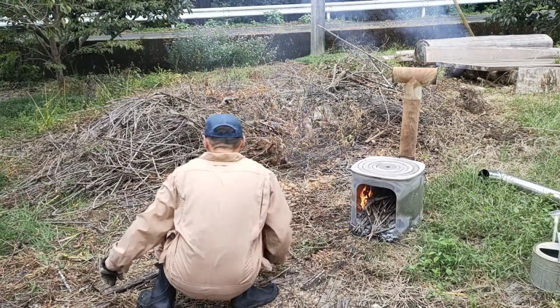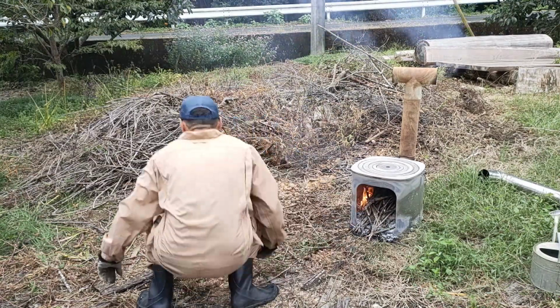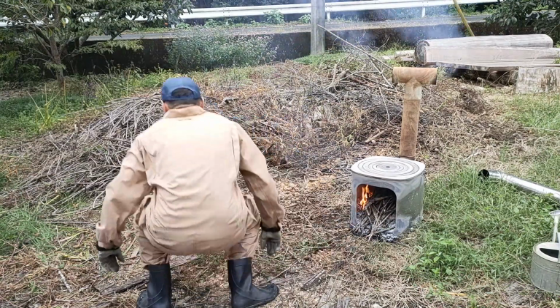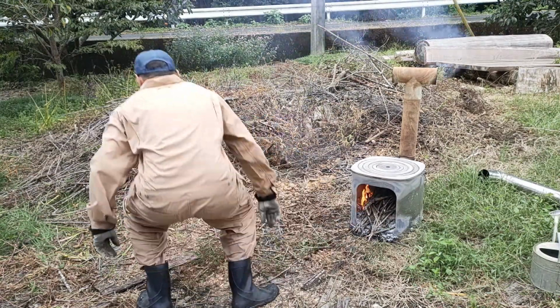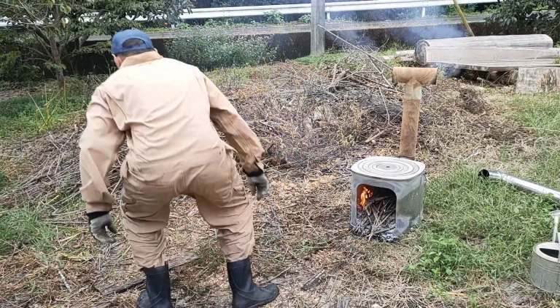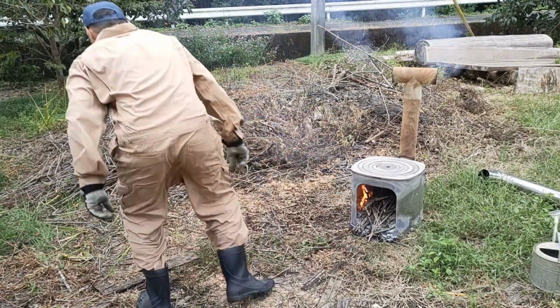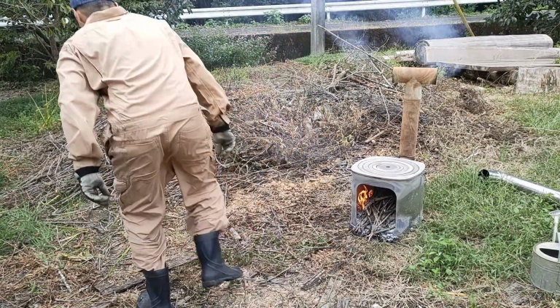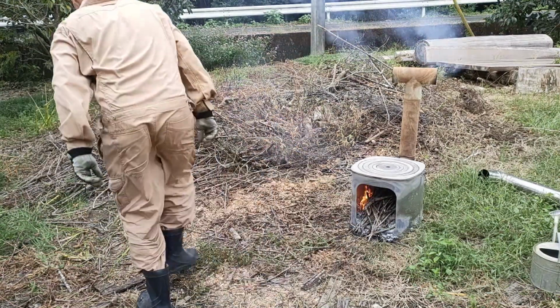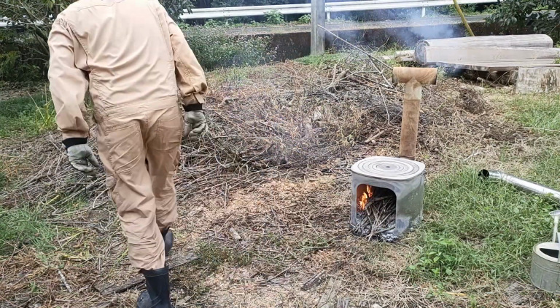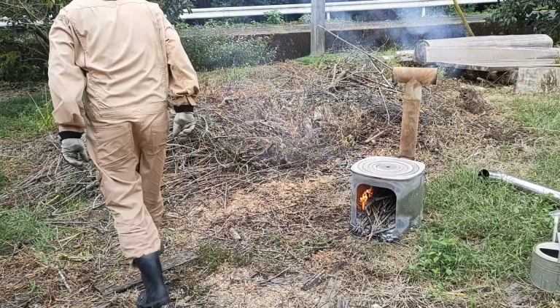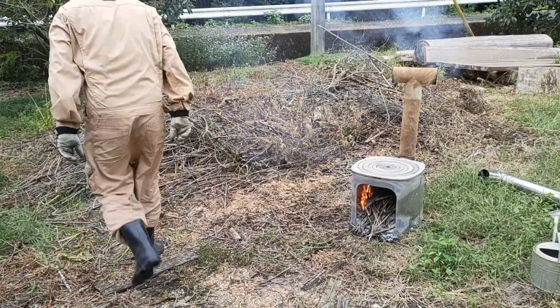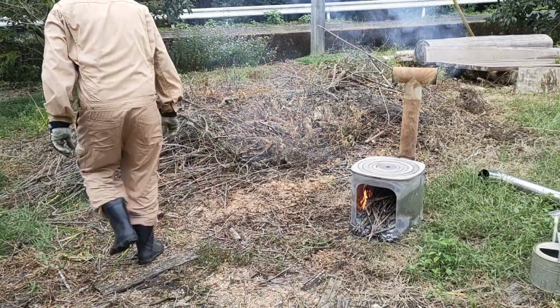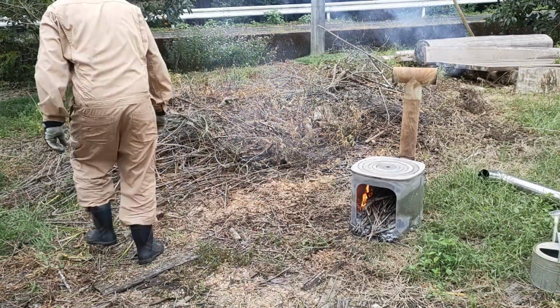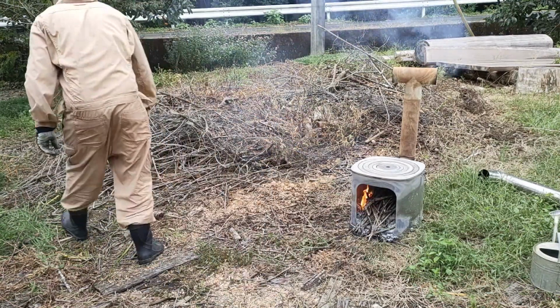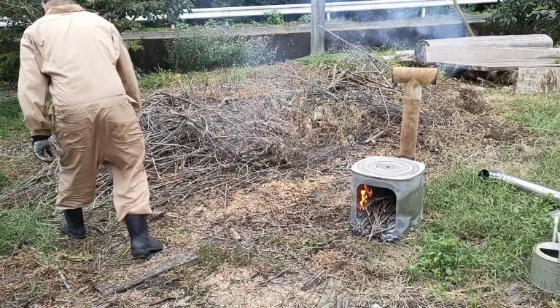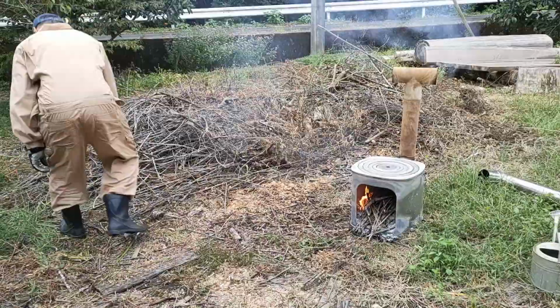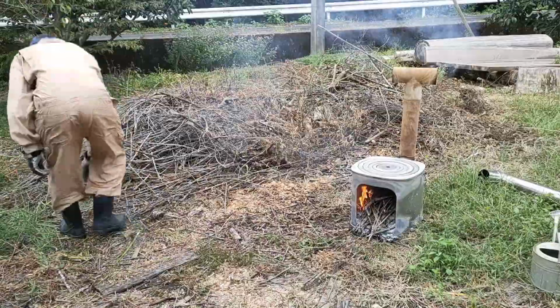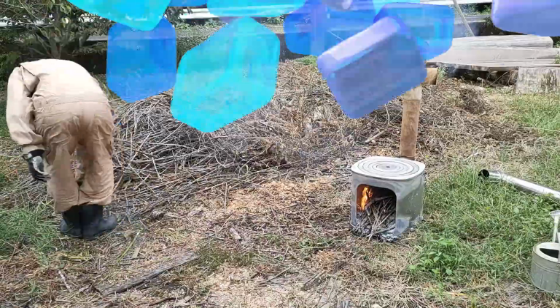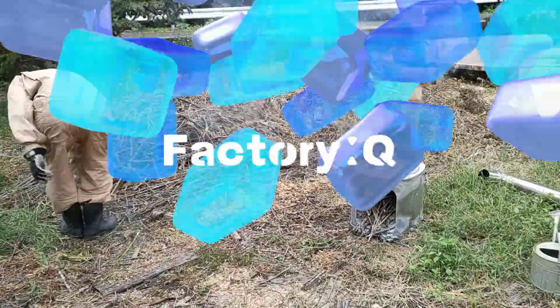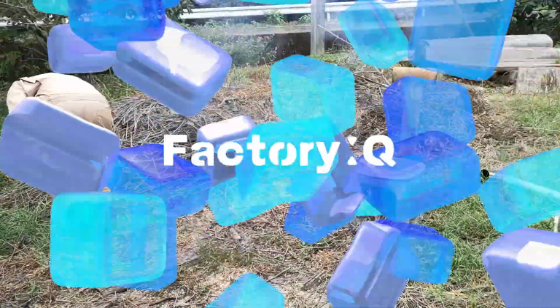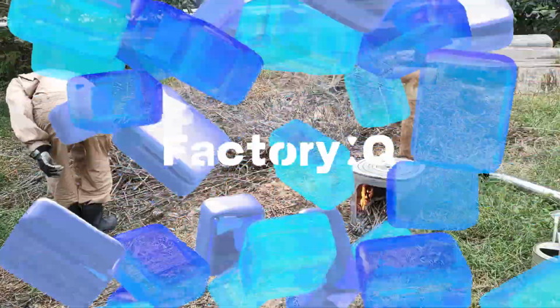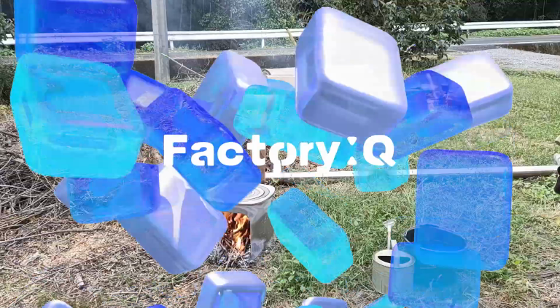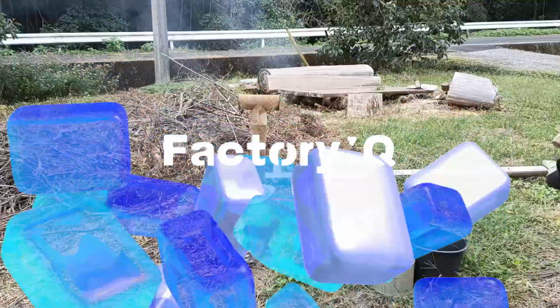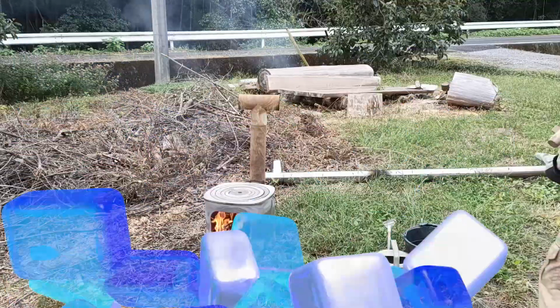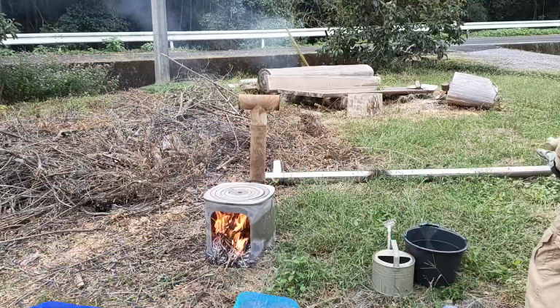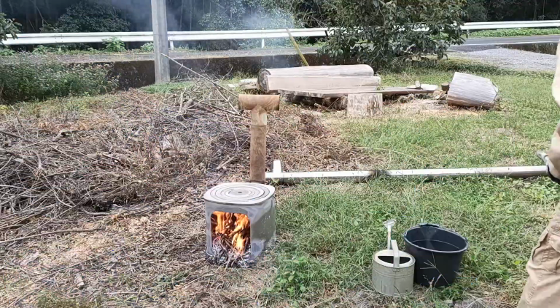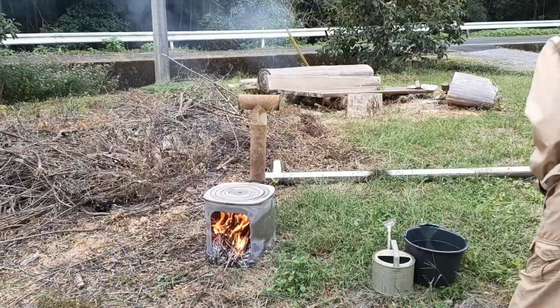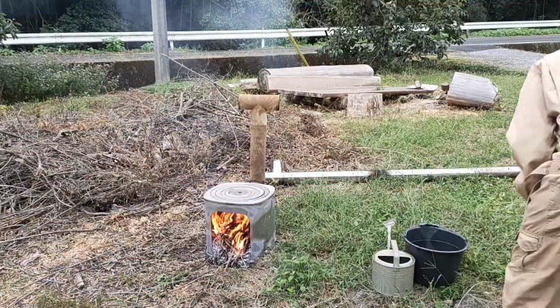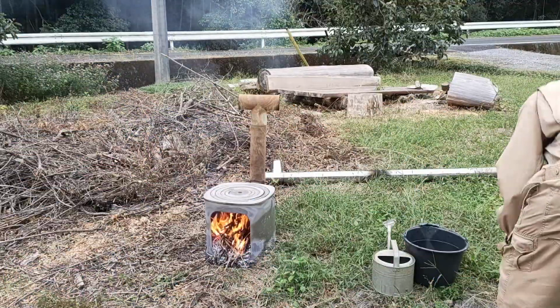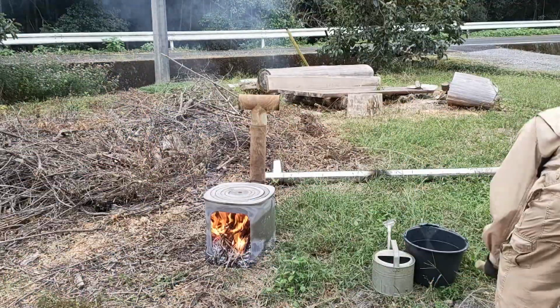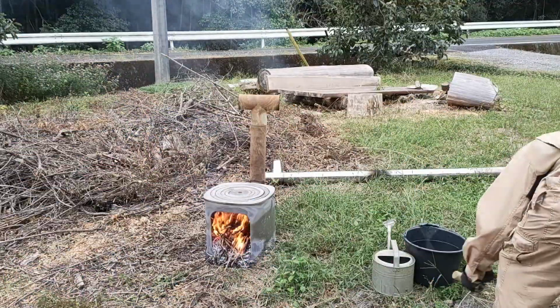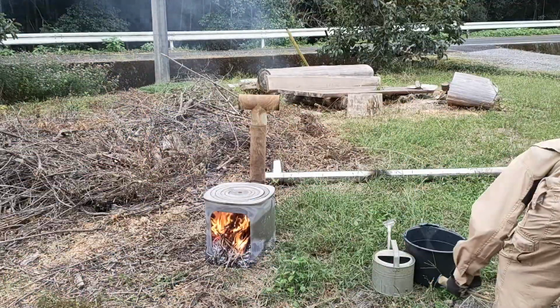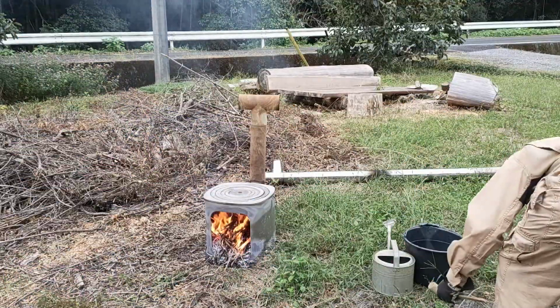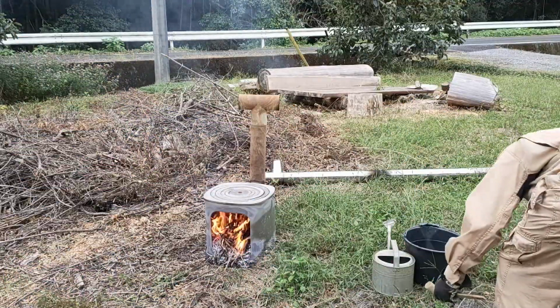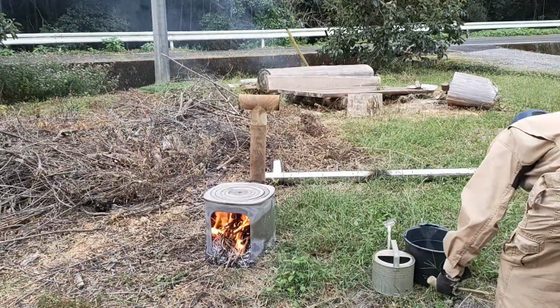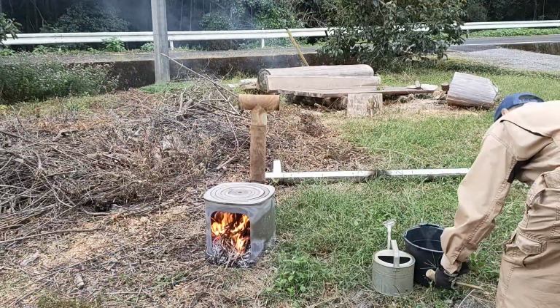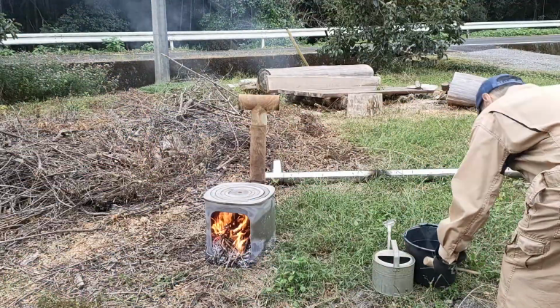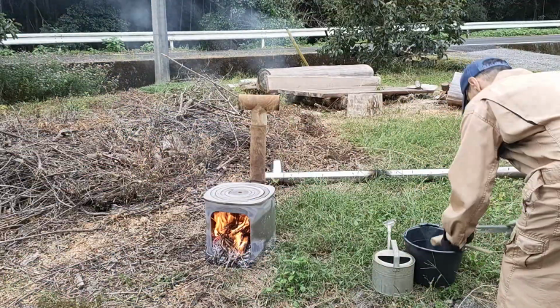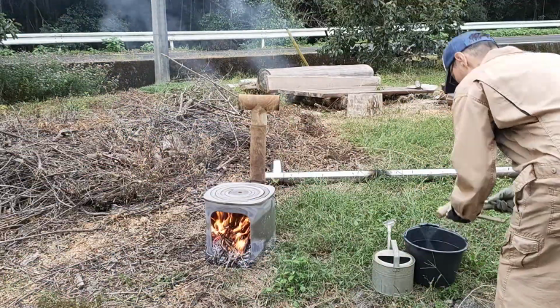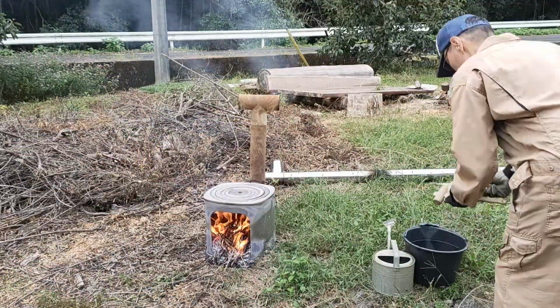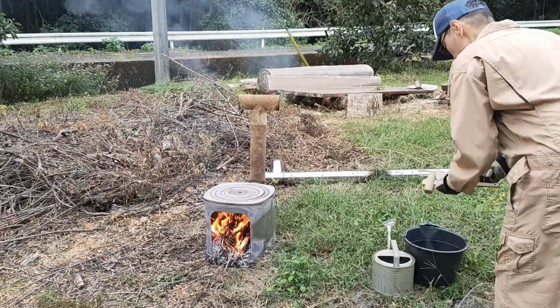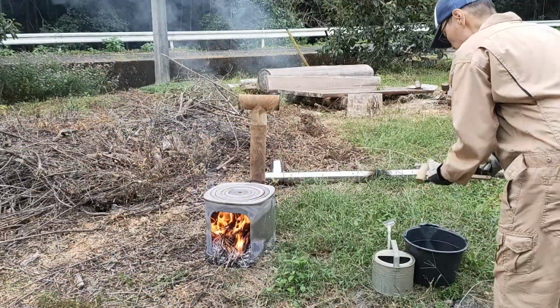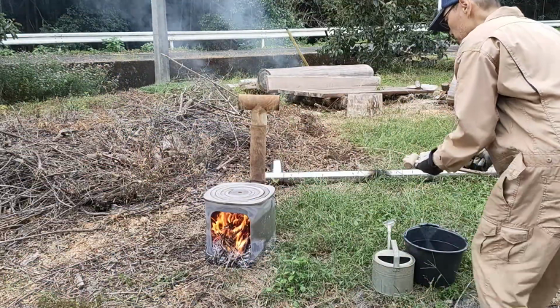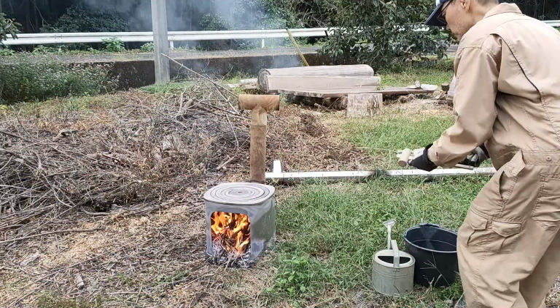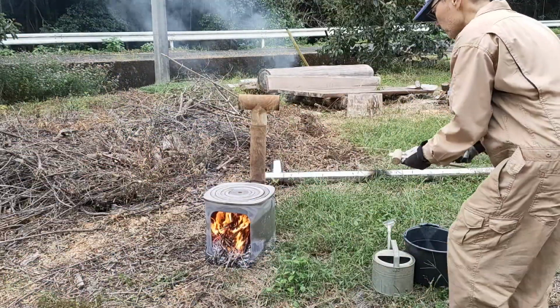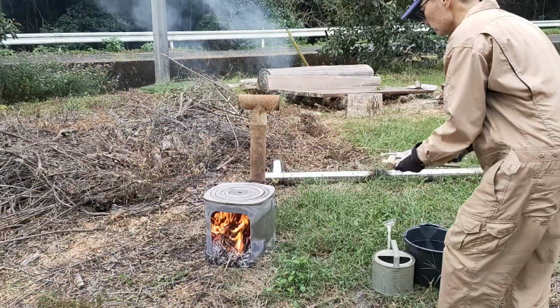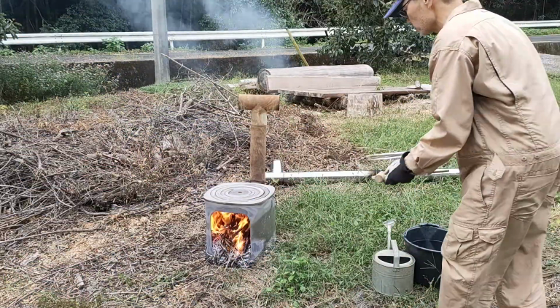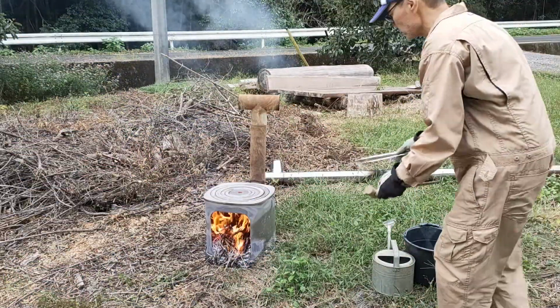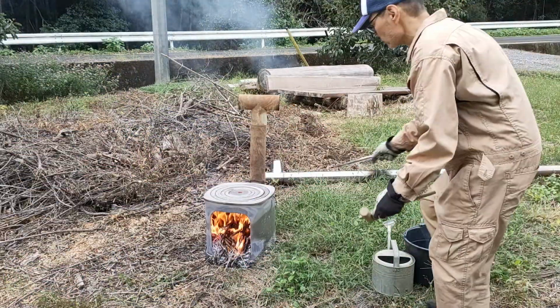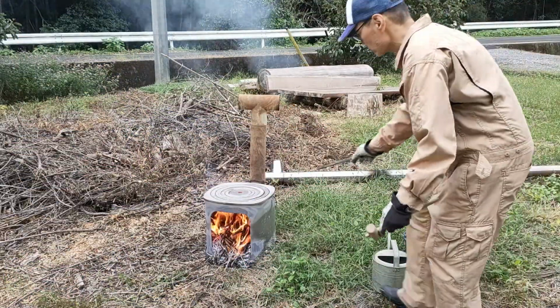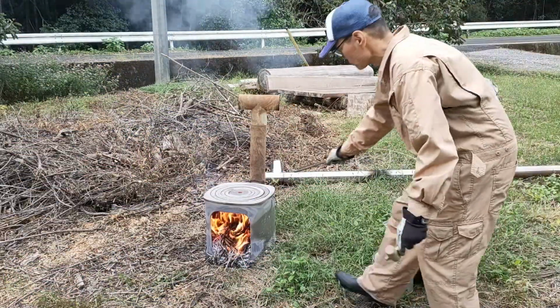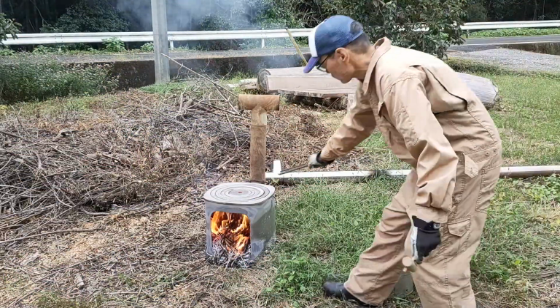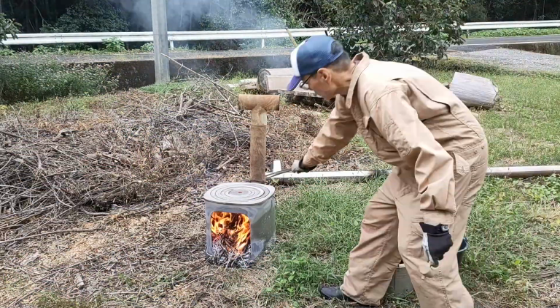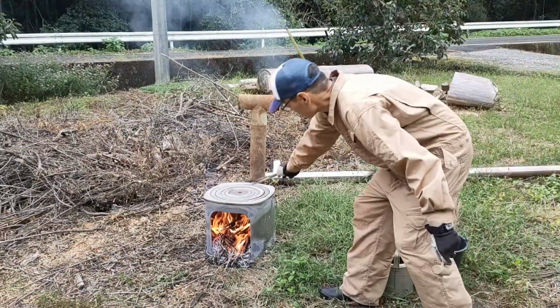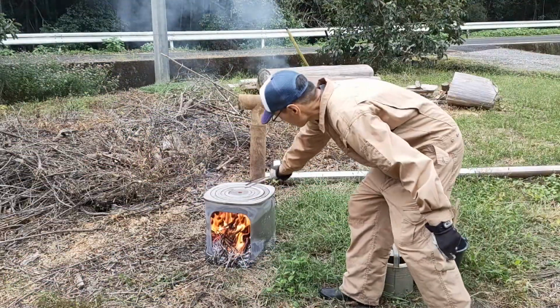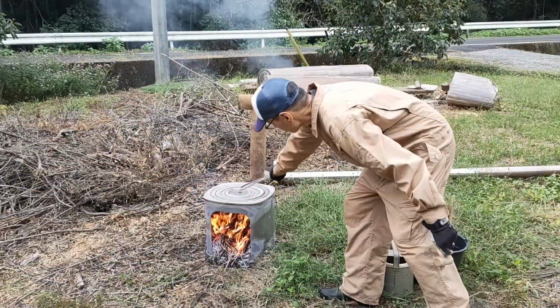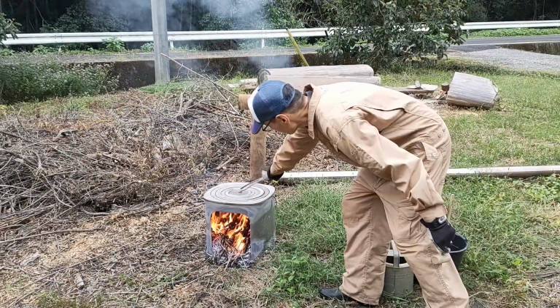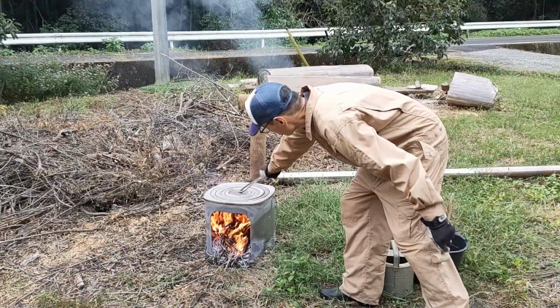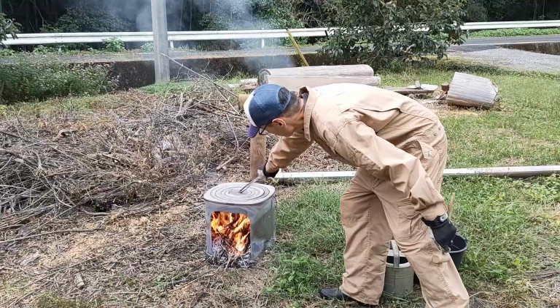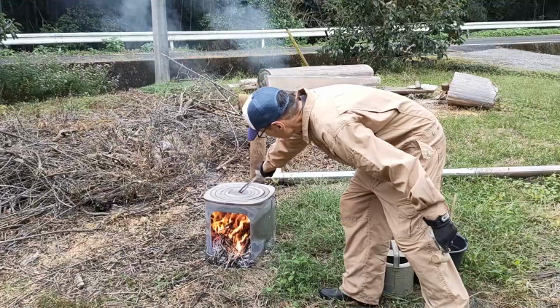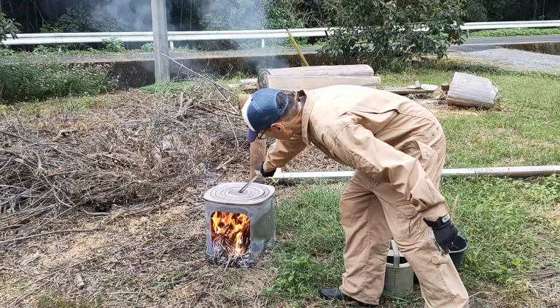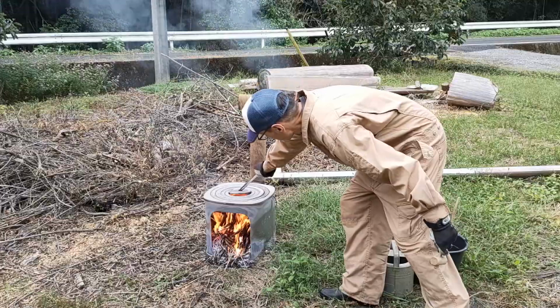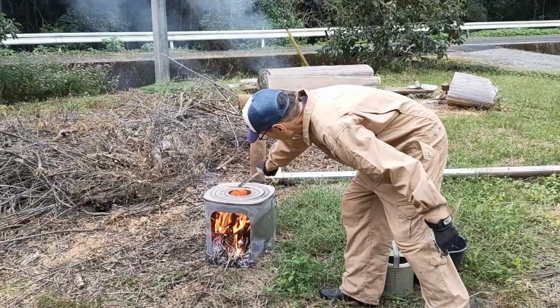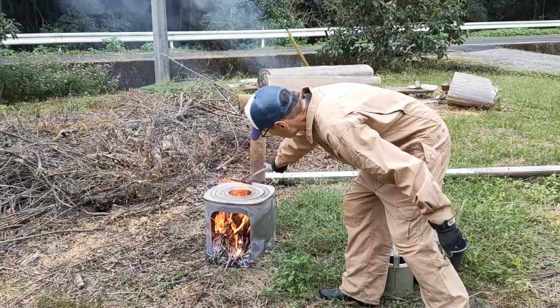念のため言っておきたいと思いますがこれはいわゆる野焼きとは違って農作業のための焚き火ということなんでね、法律的にも許されている範囲内だと思います。田舎なんで近所迷惑にもなりませんしね、近くに水を置いて目を離さないようにして燃やしています。さあ火が強くなったんで煙突をもう一回焼いてみたいと思います。